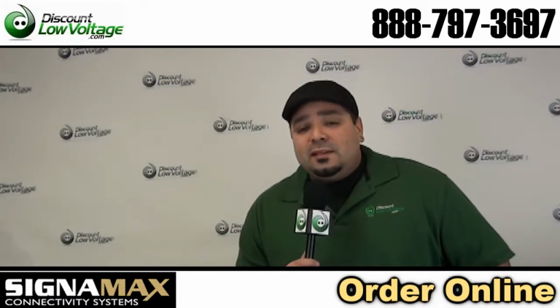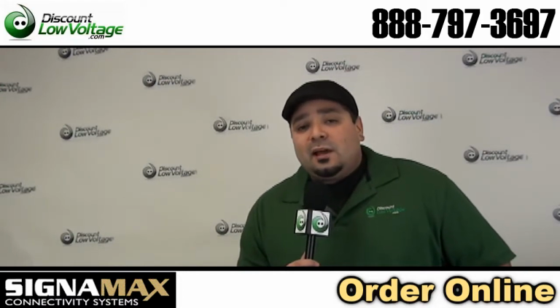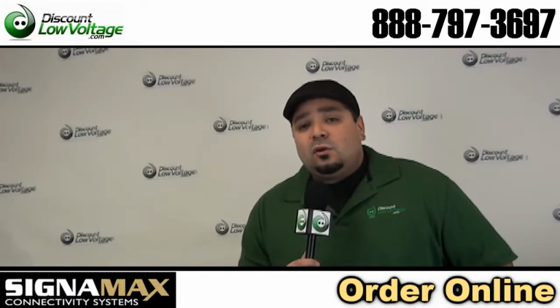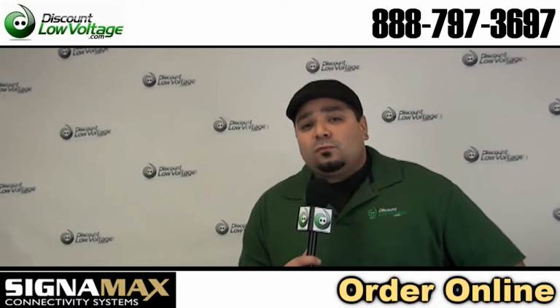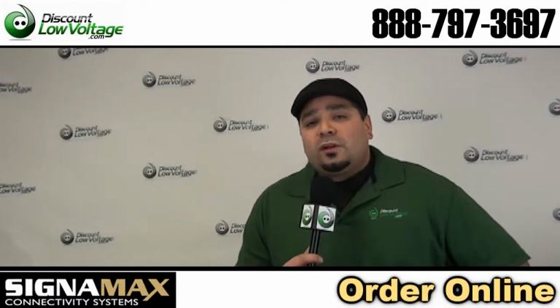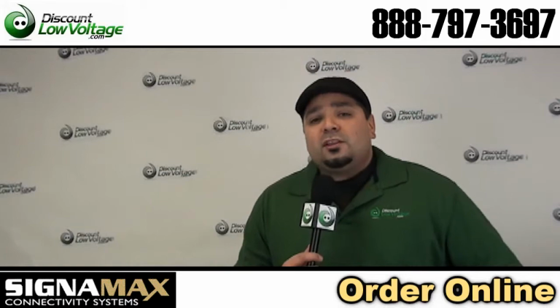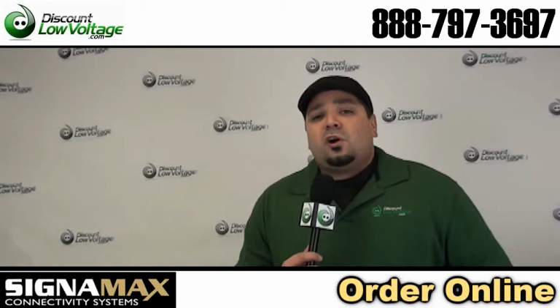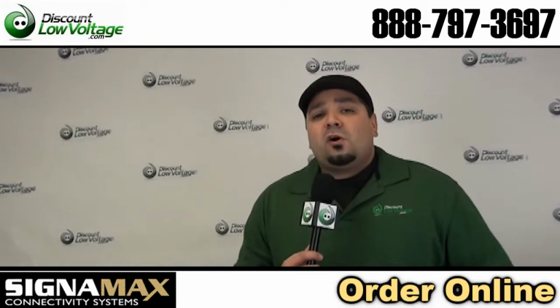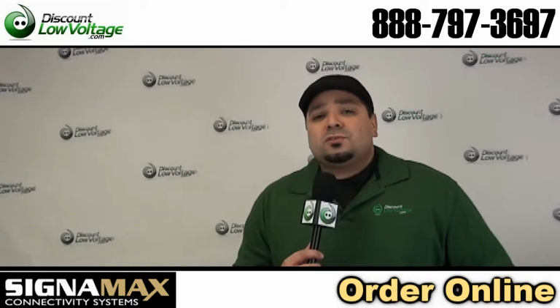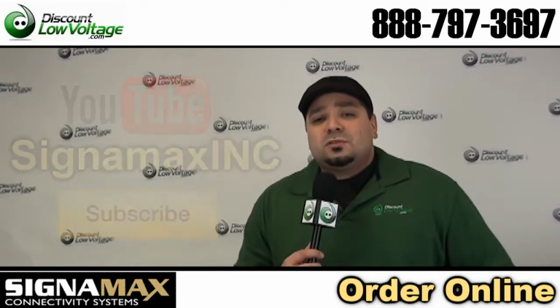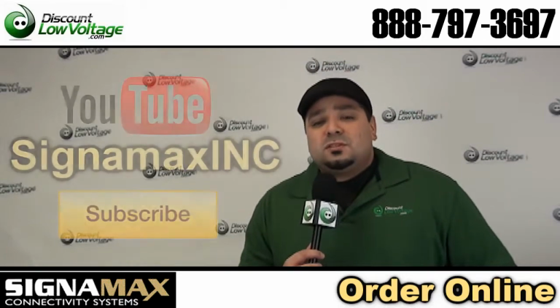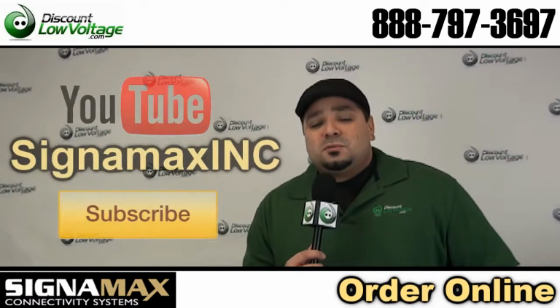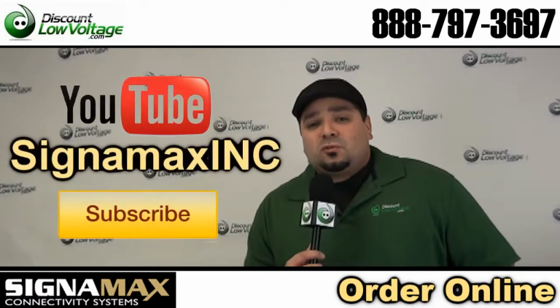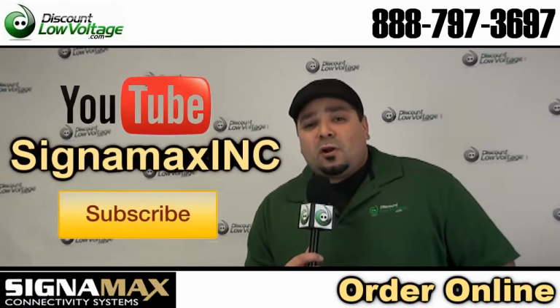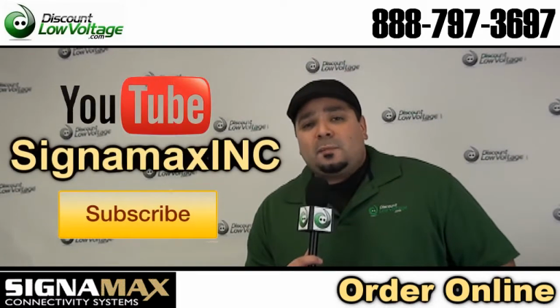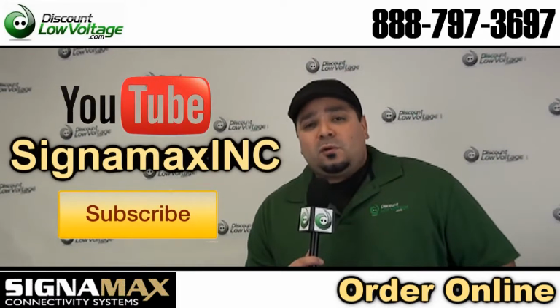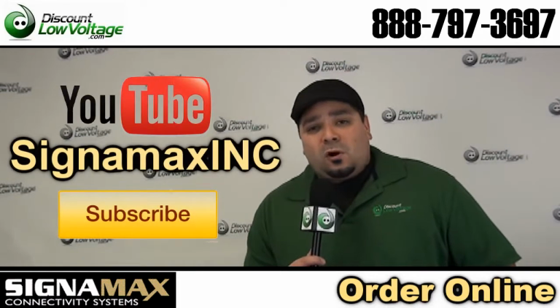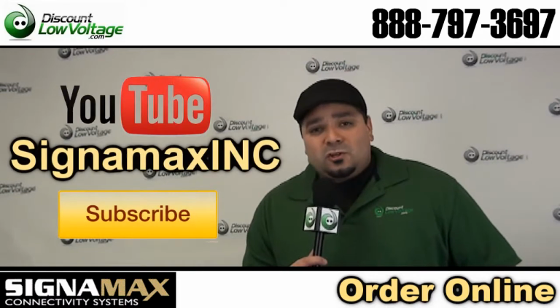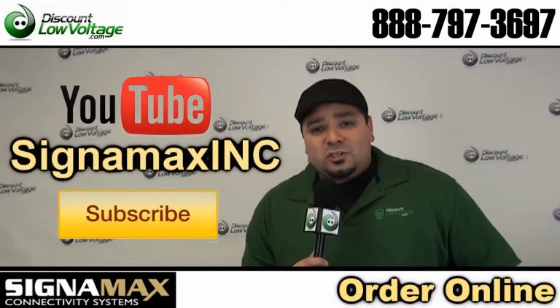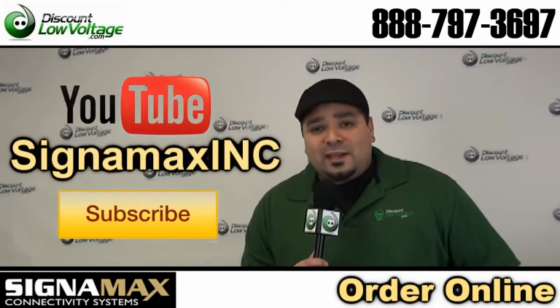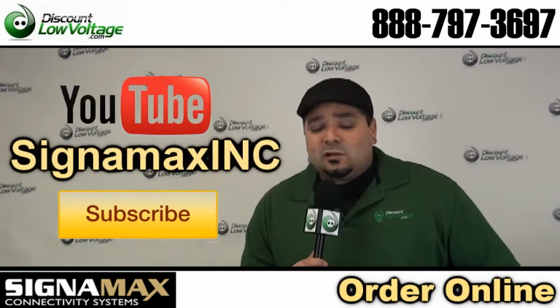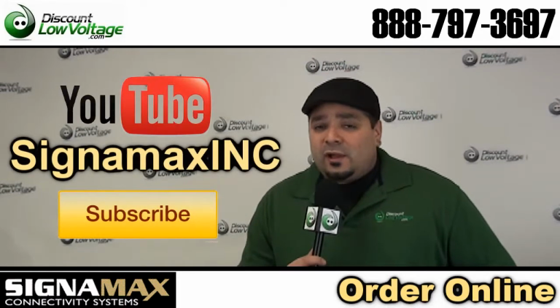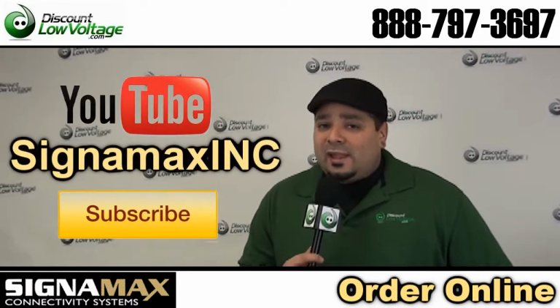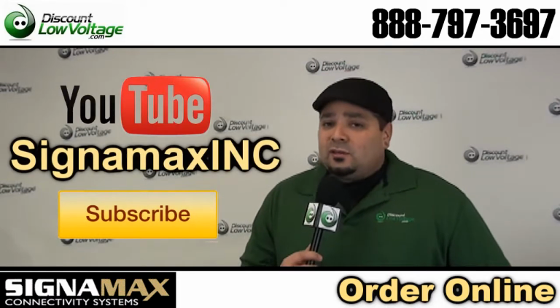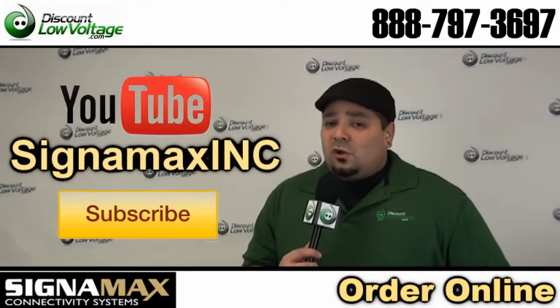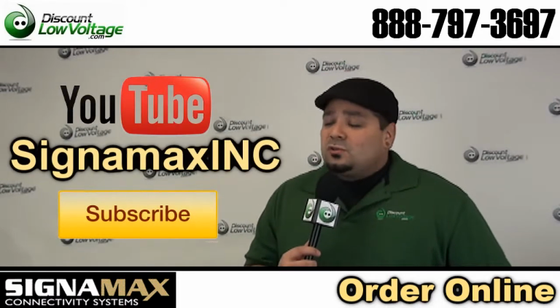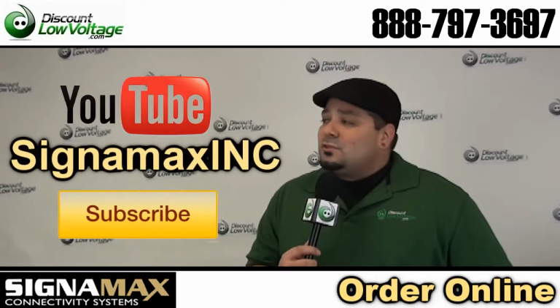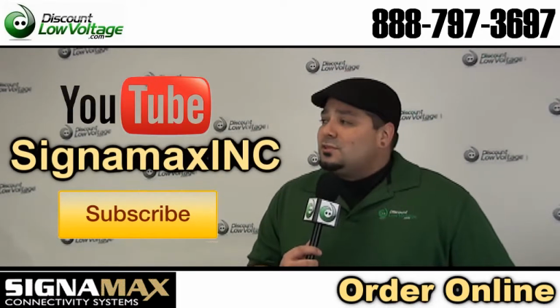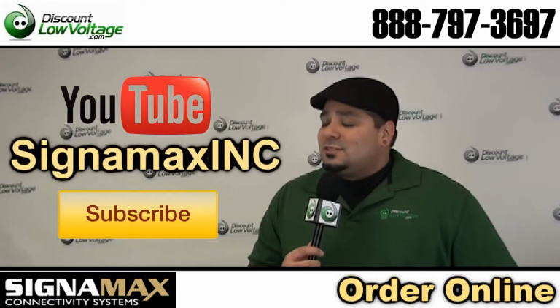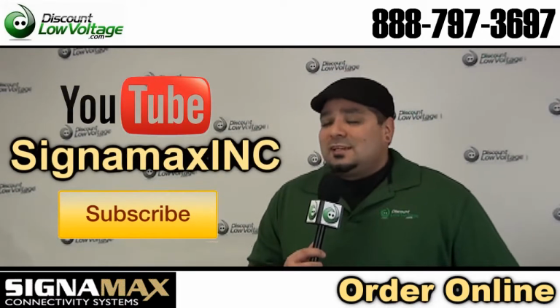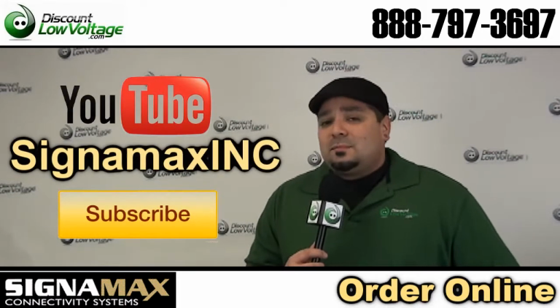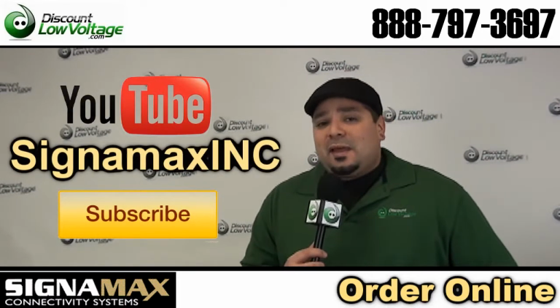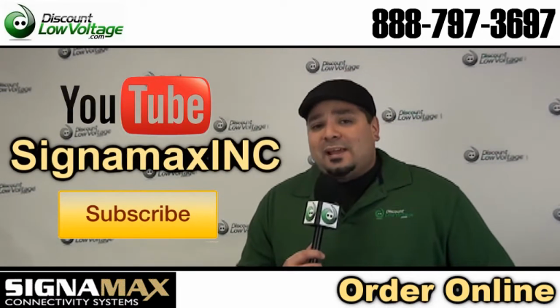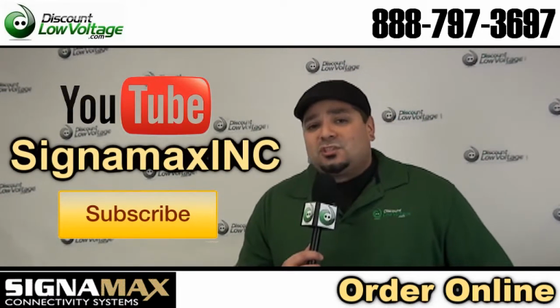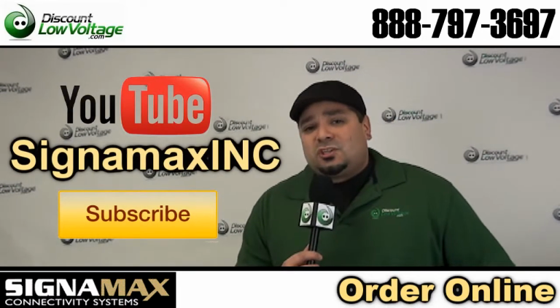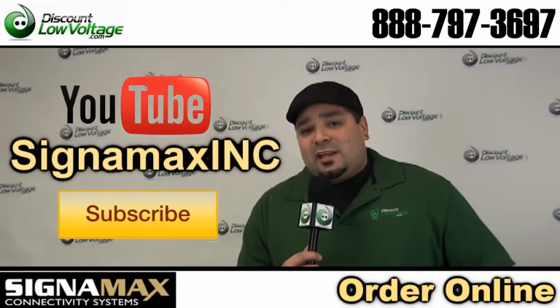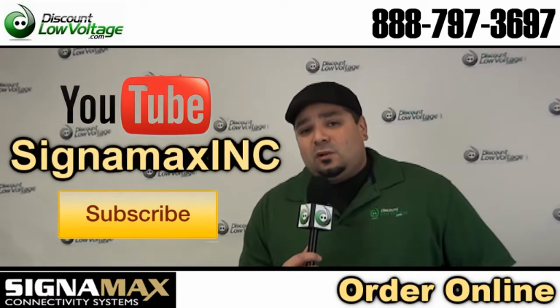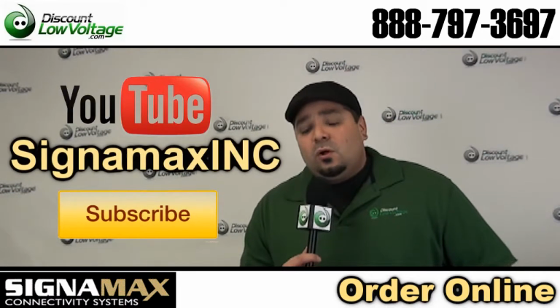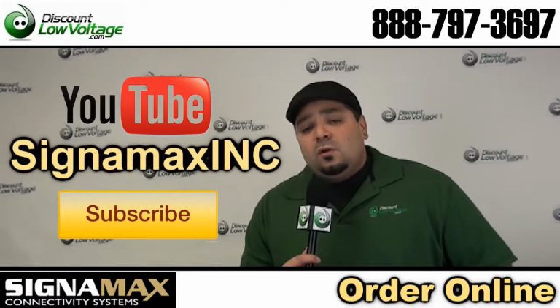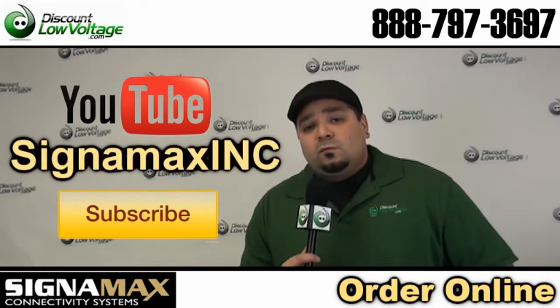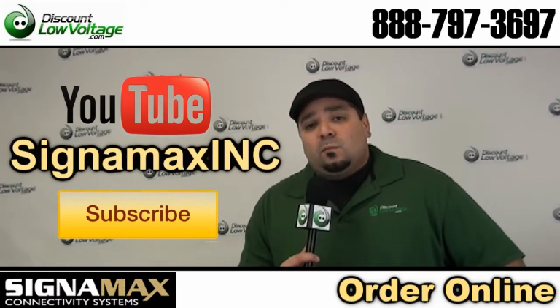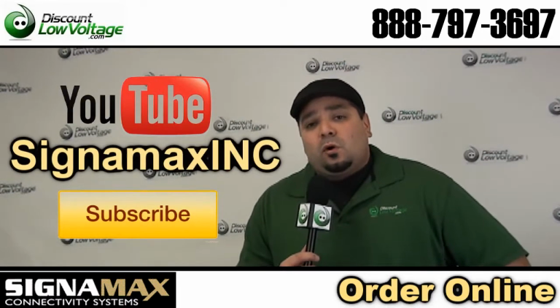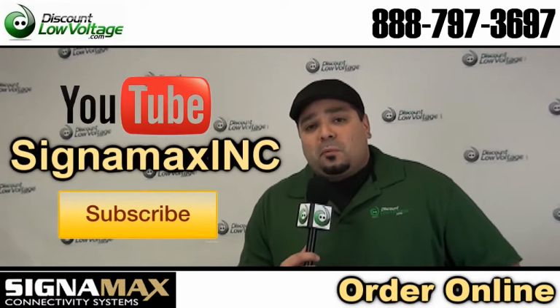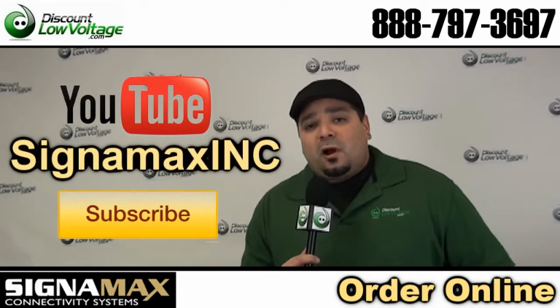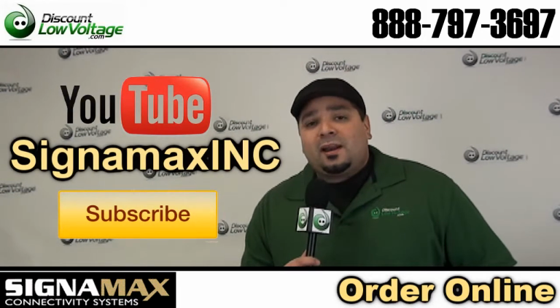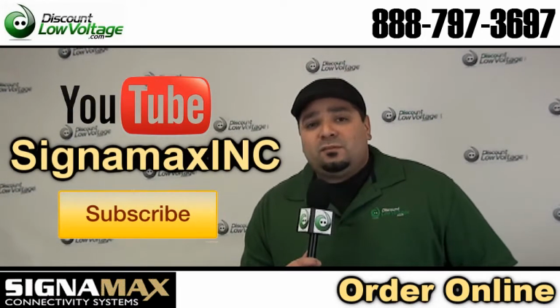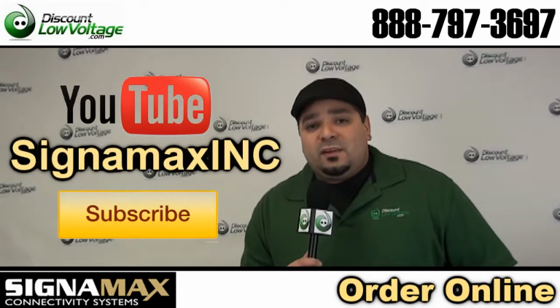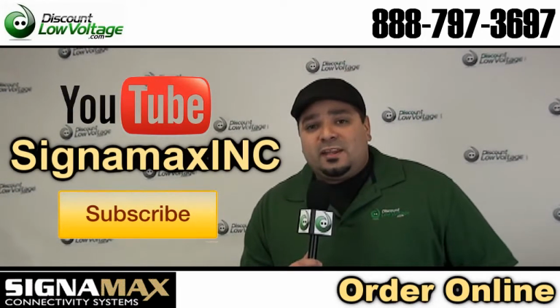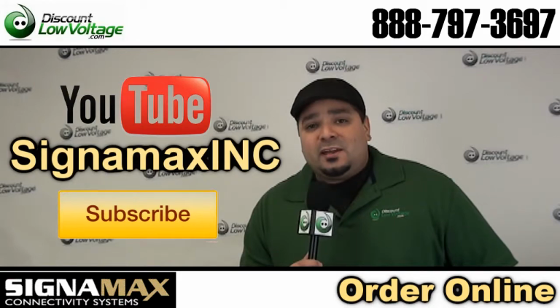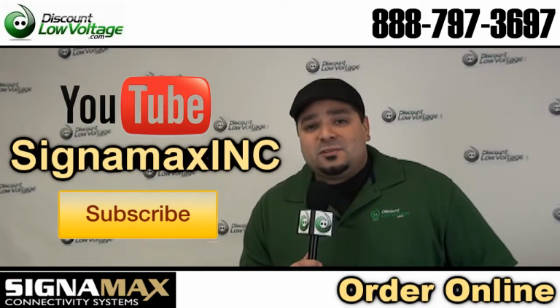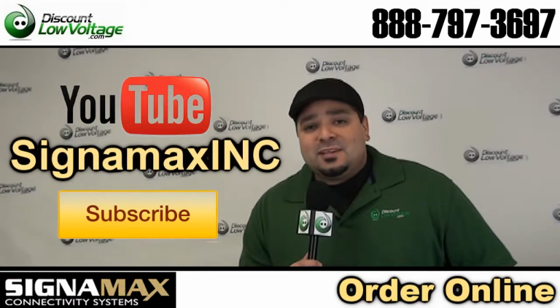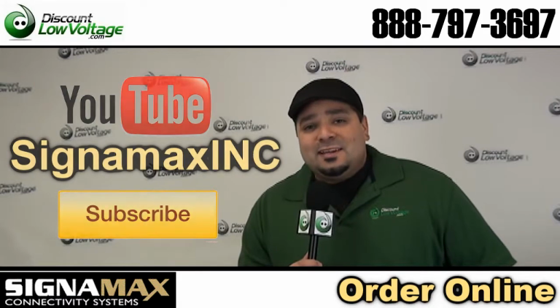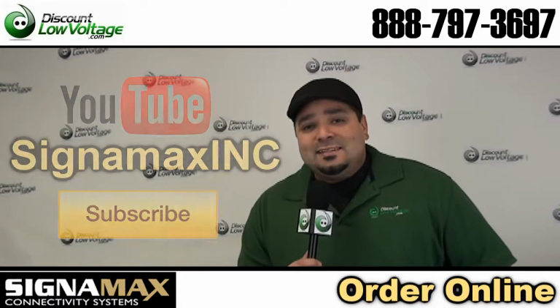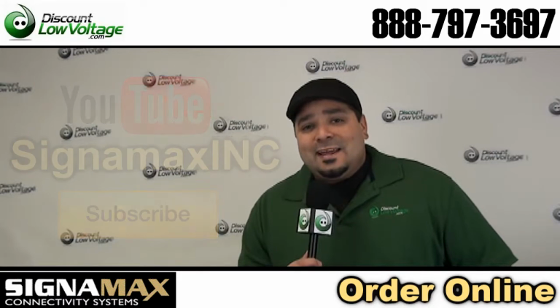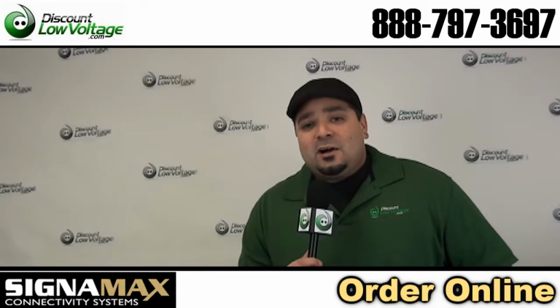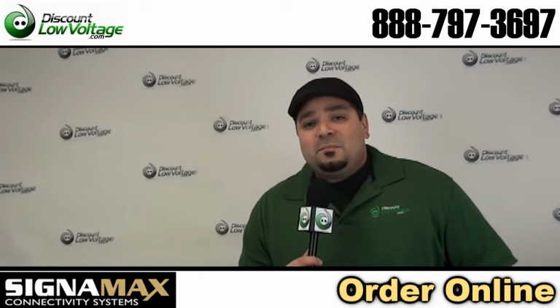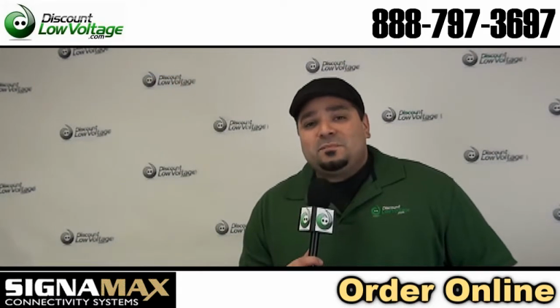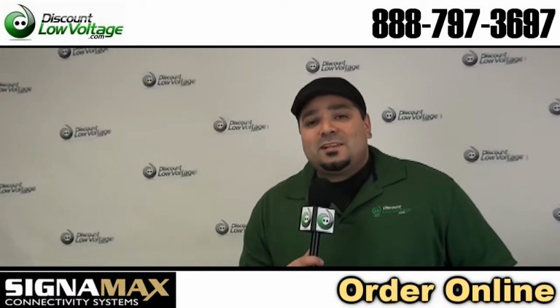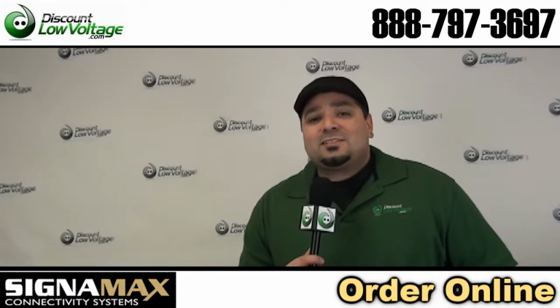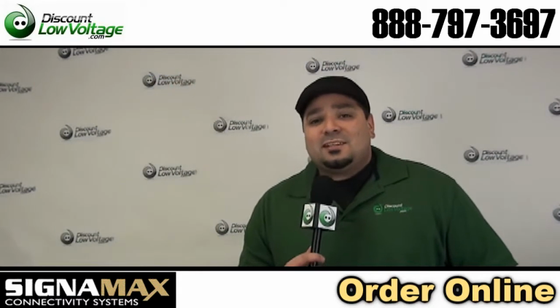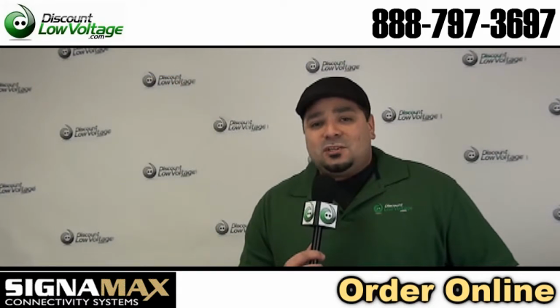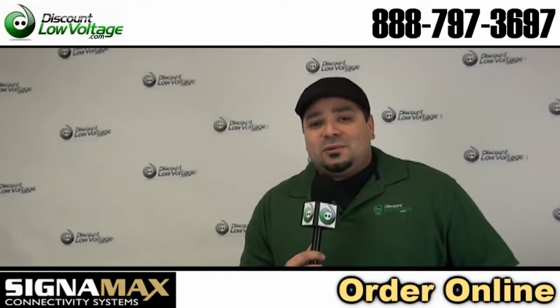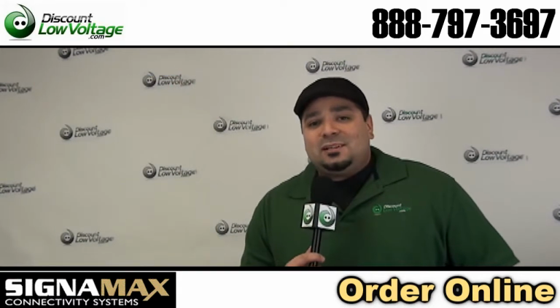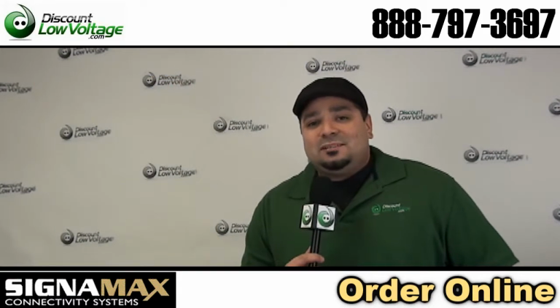Don't forget to also subscribe to our channel and also the Signamax channel for more product videos. Now let's get to it.